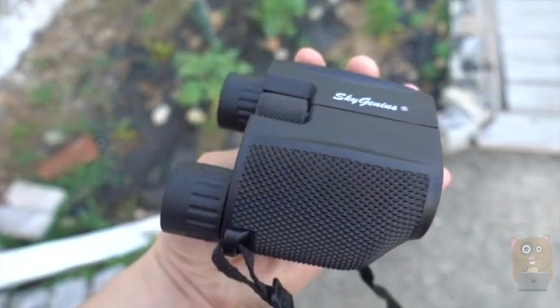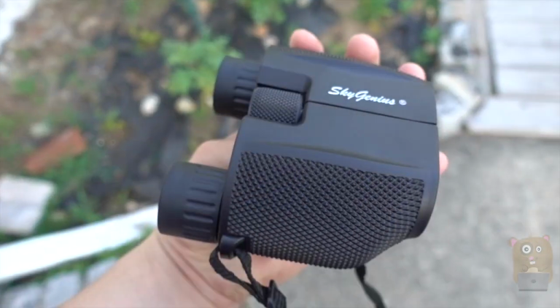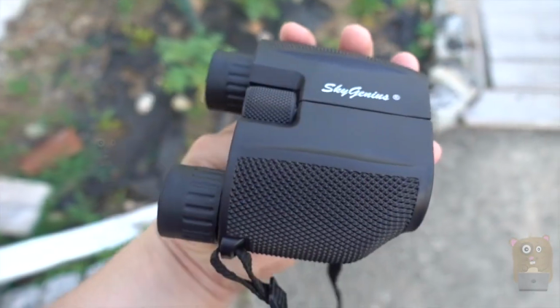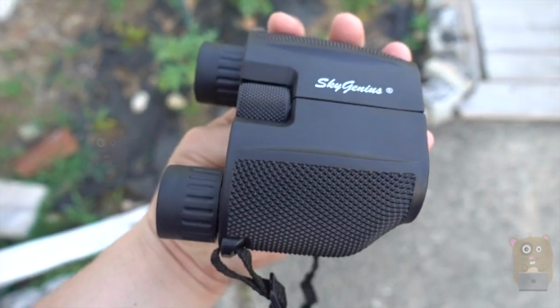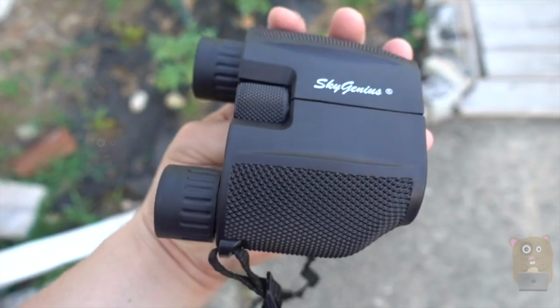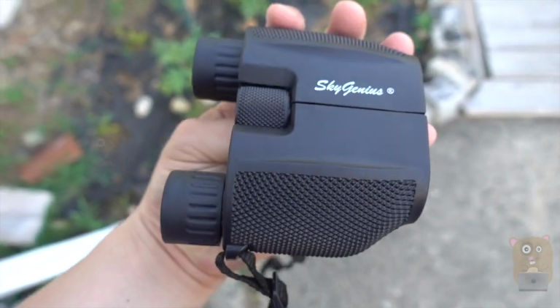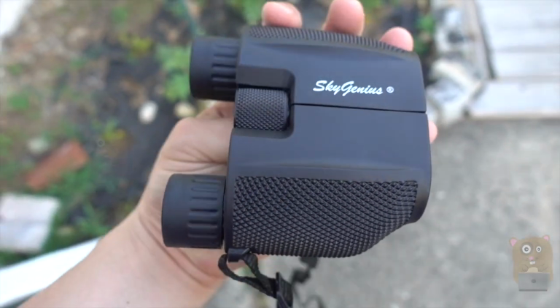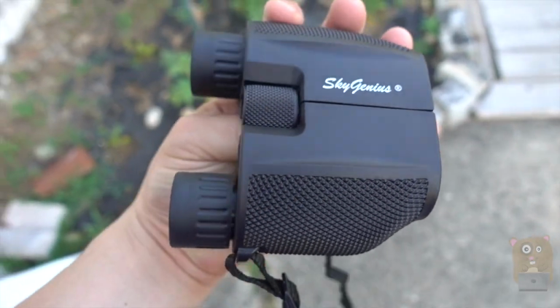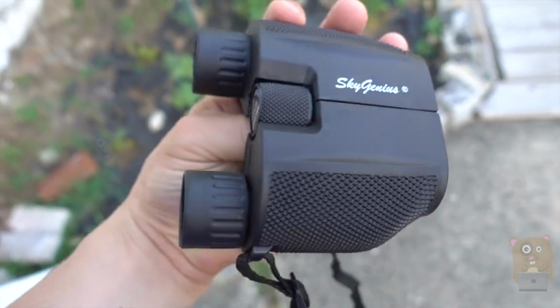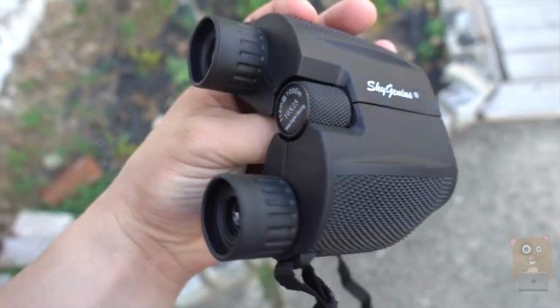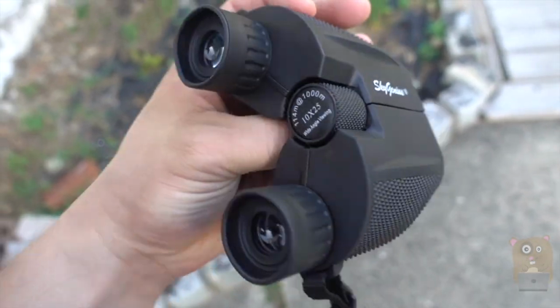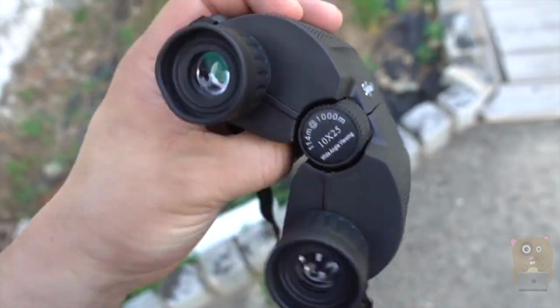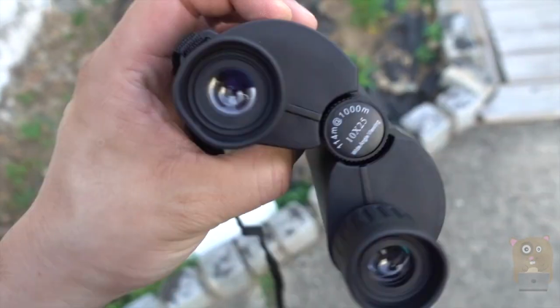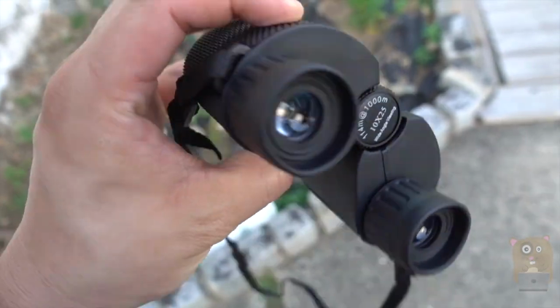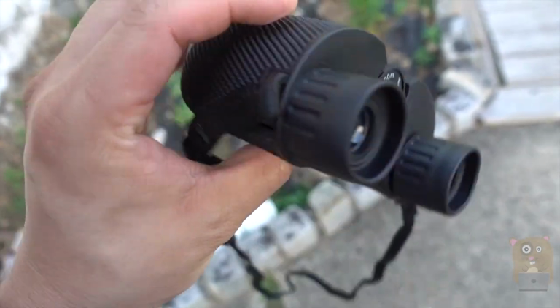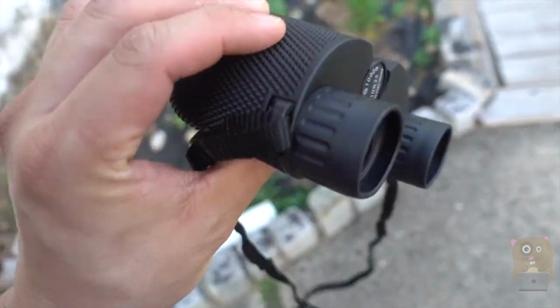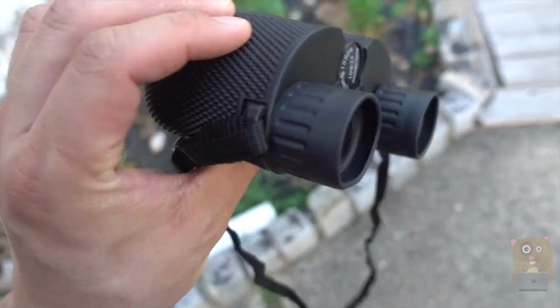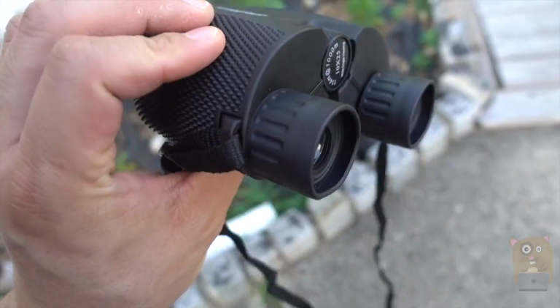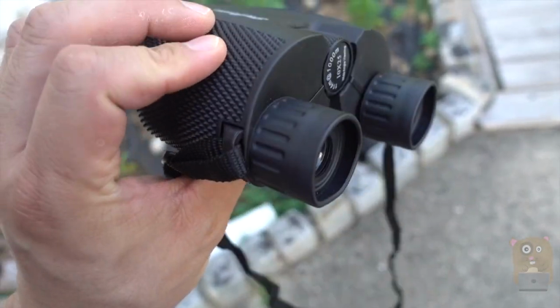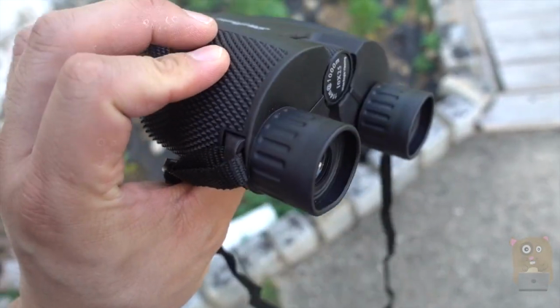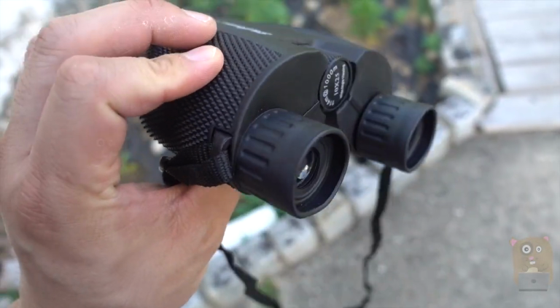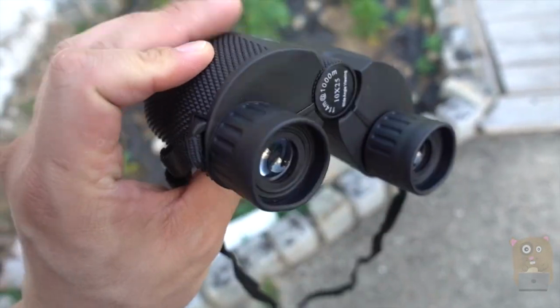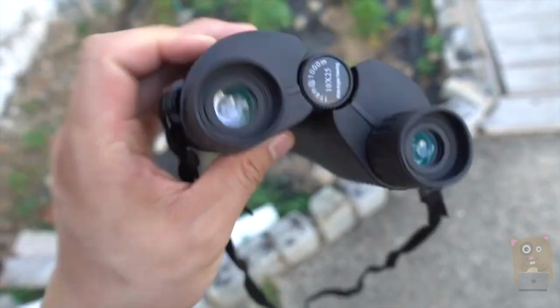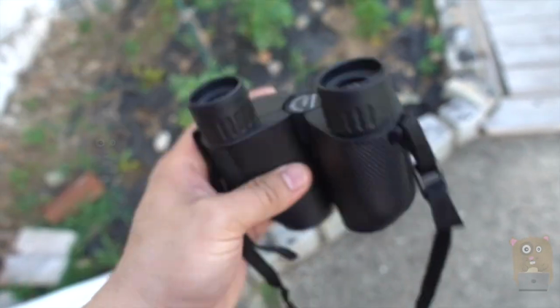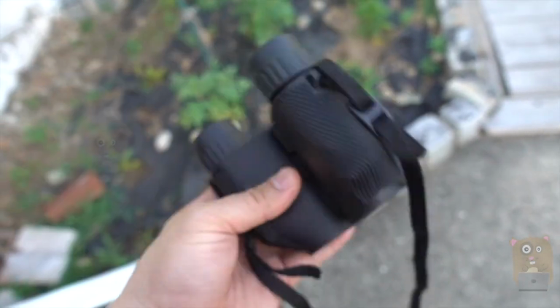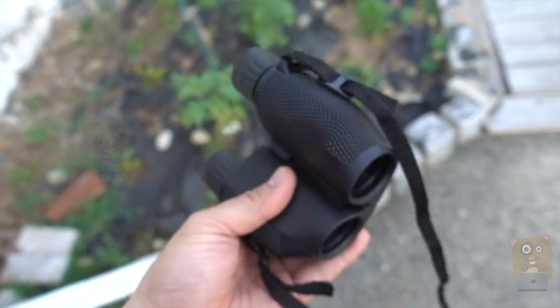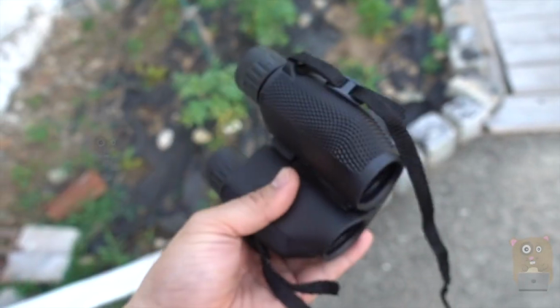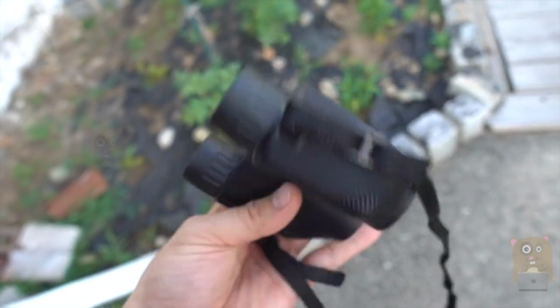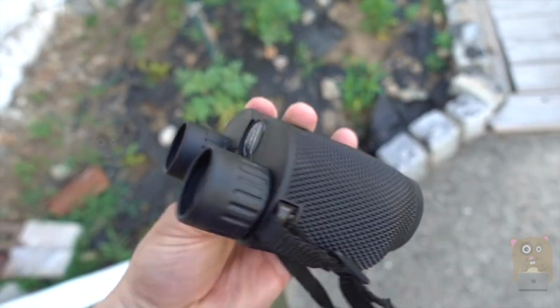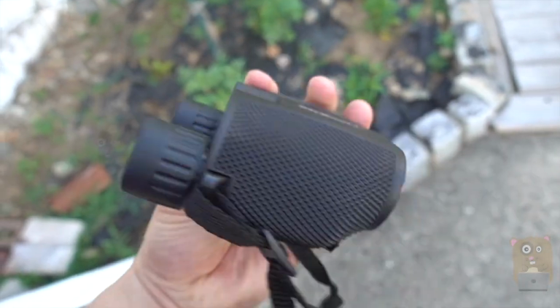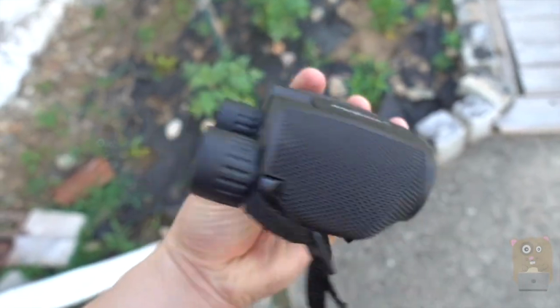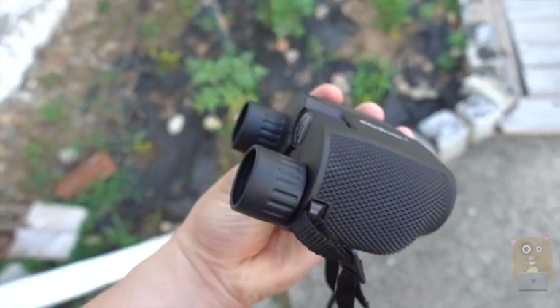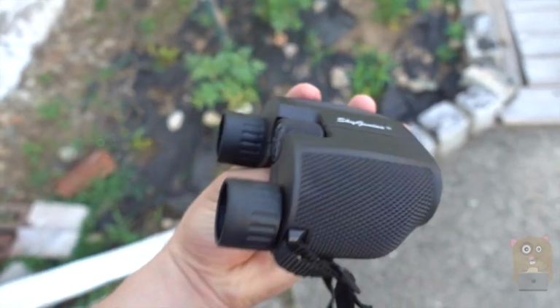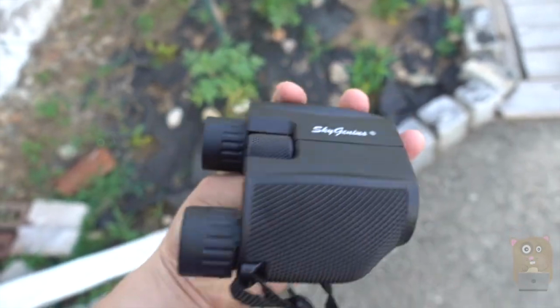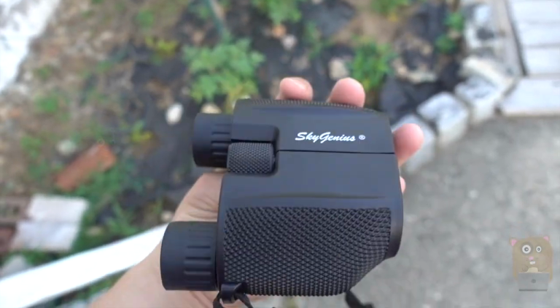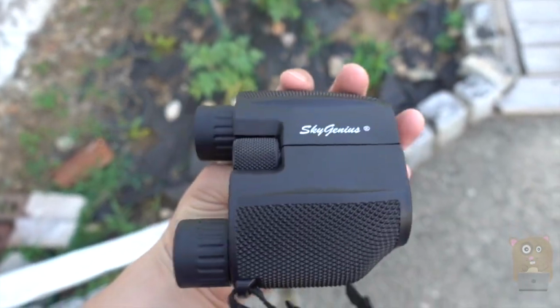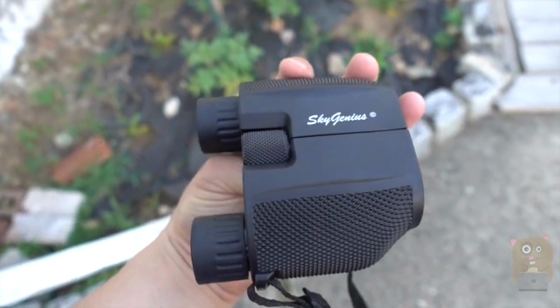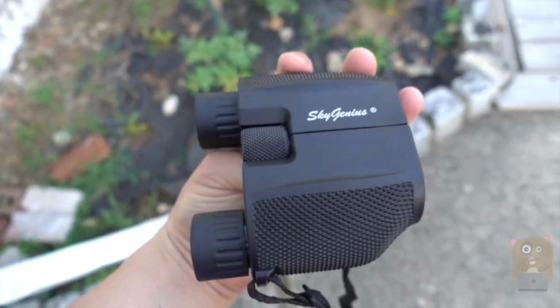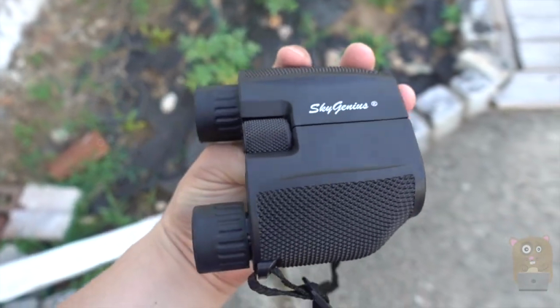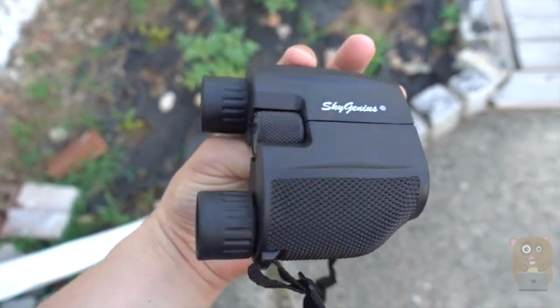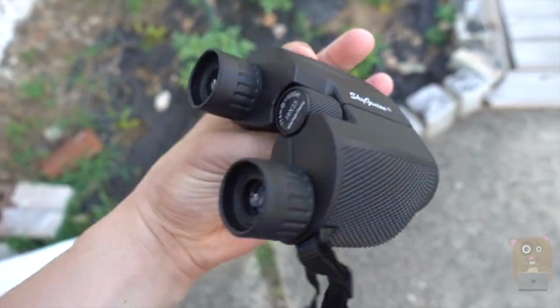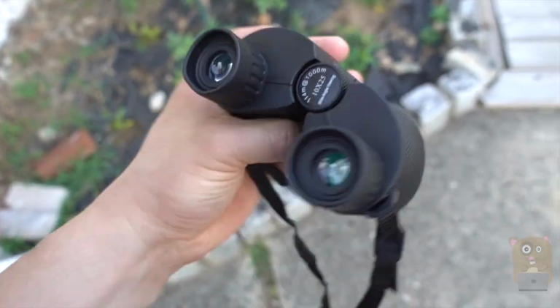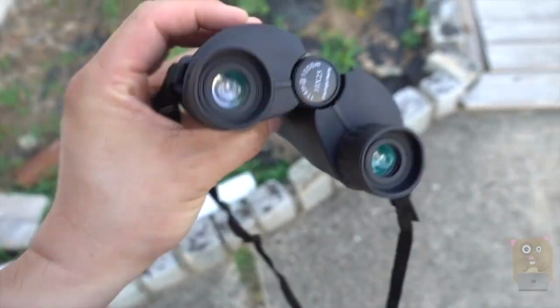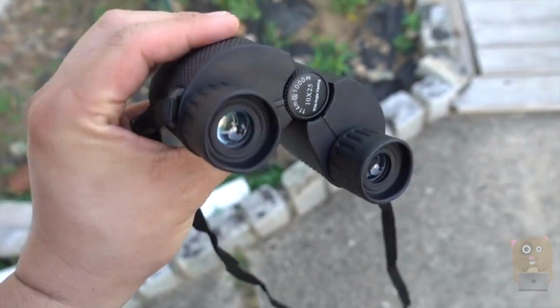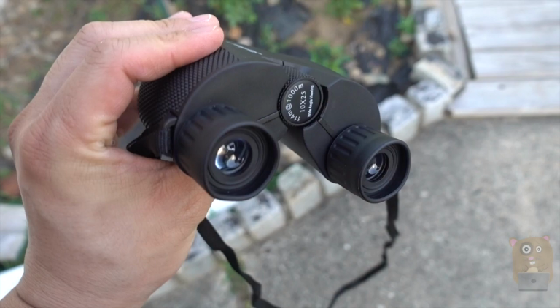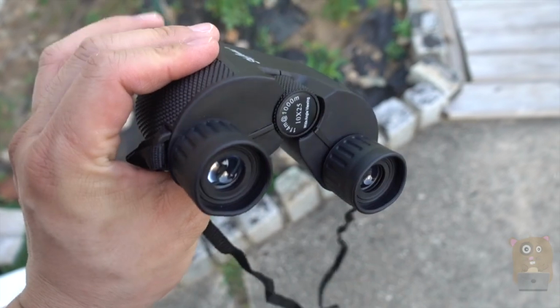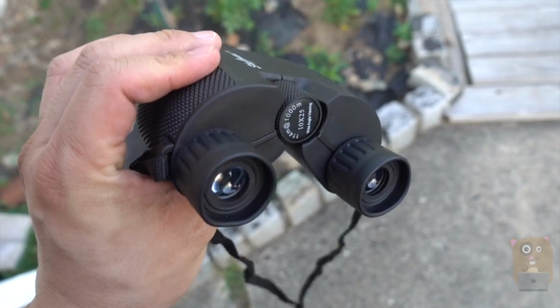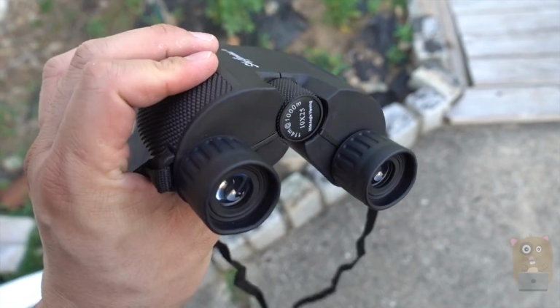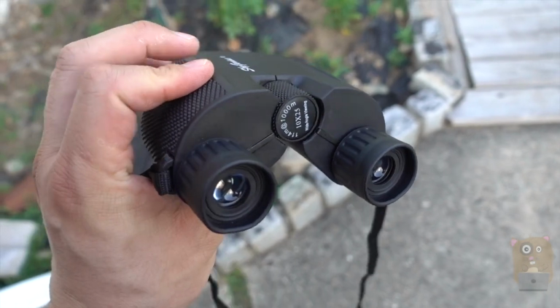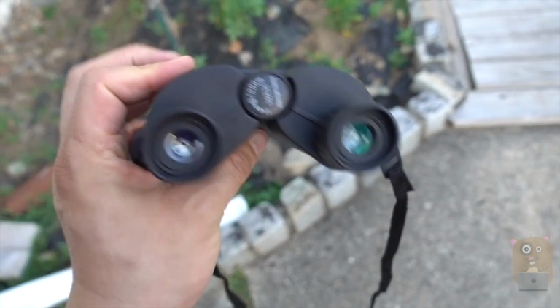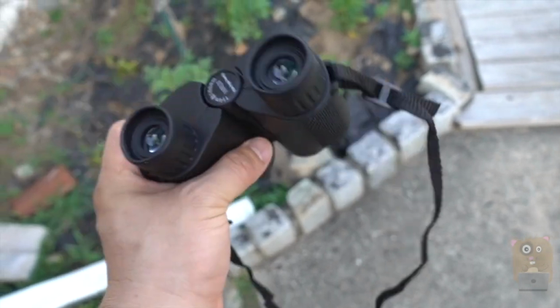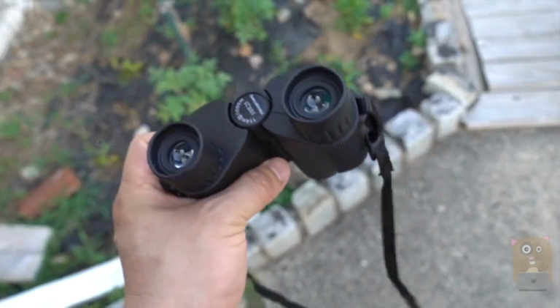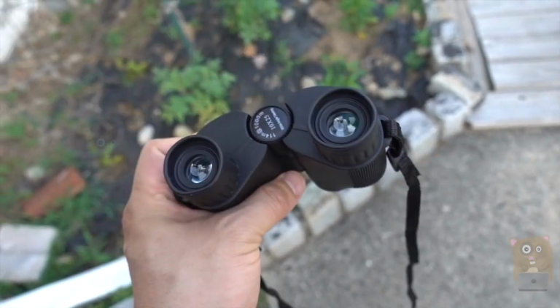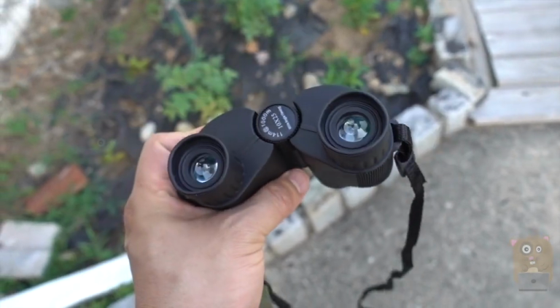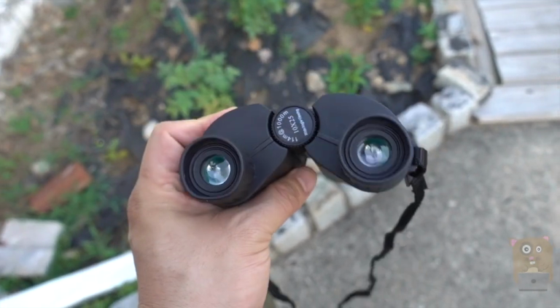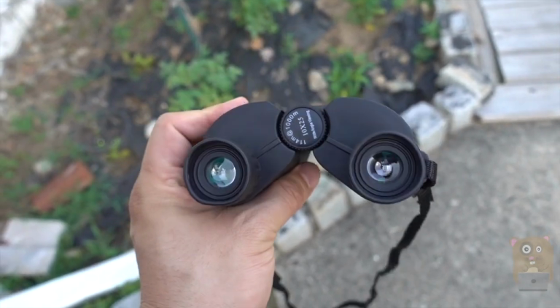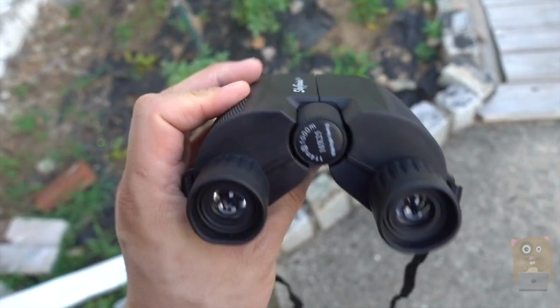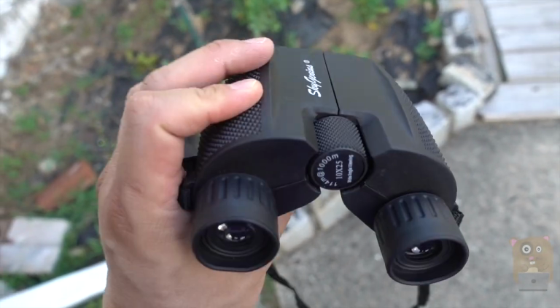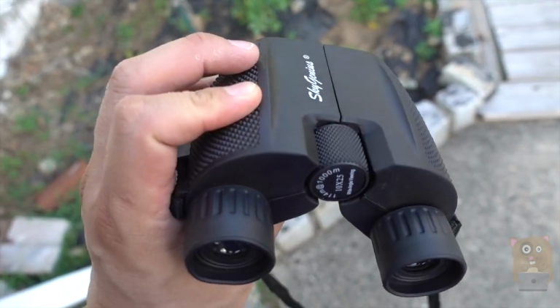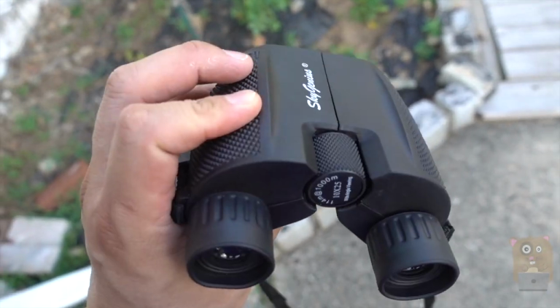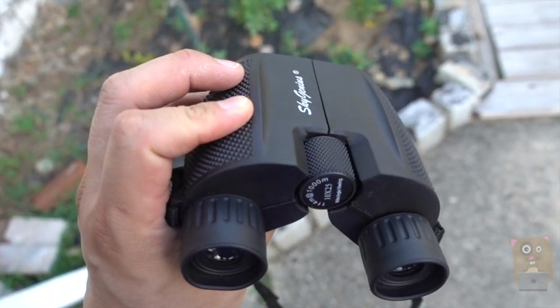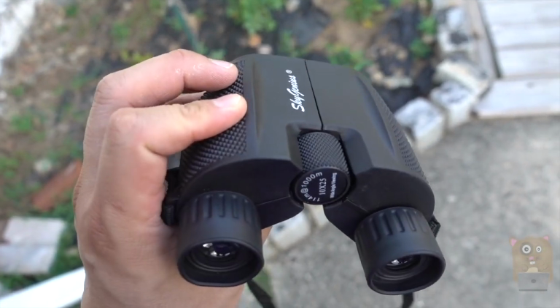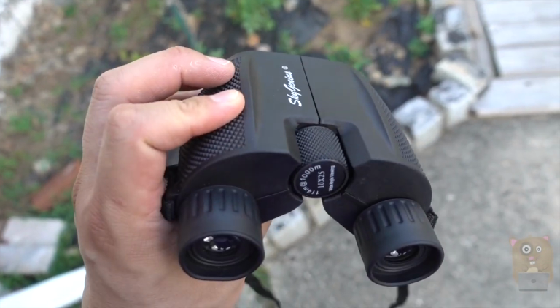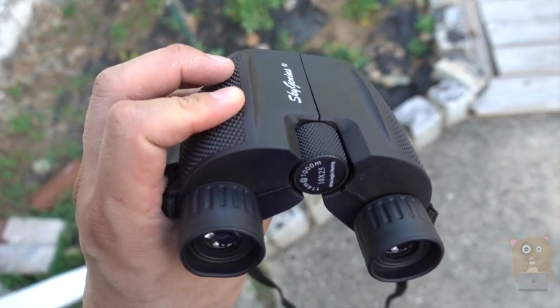I should have gotten this sooner when I took the family hiking last month. It's a lot more portable than my other ones. Overall I like this and I'll recommend it.